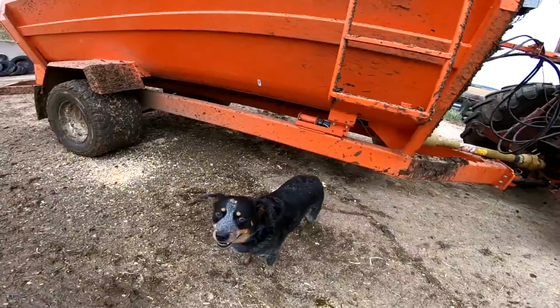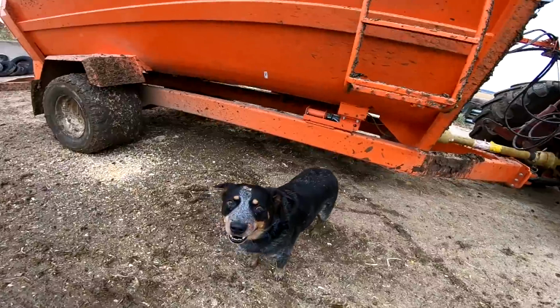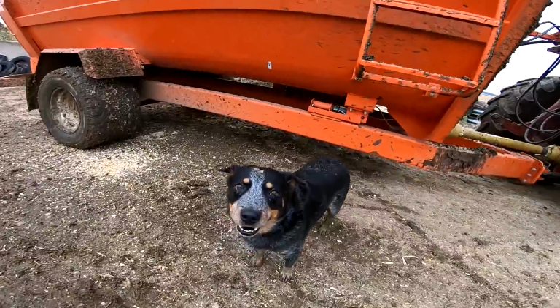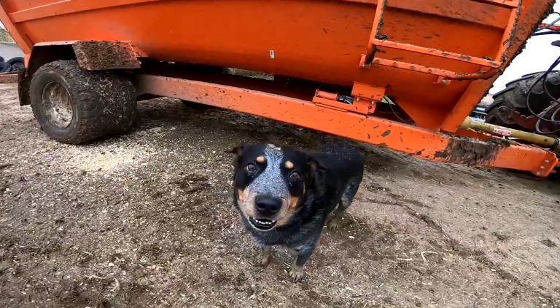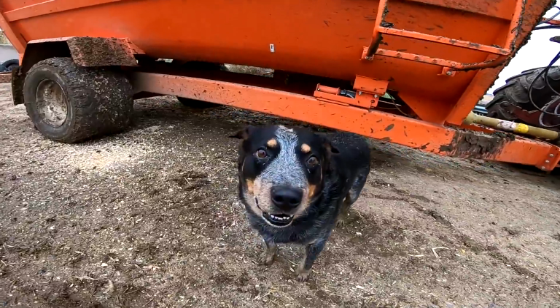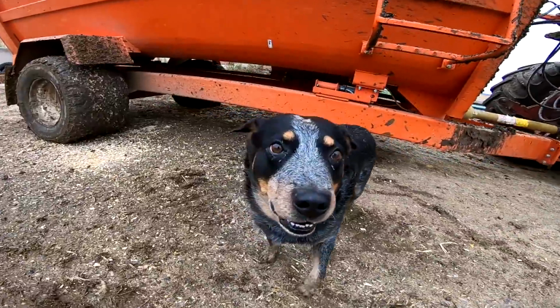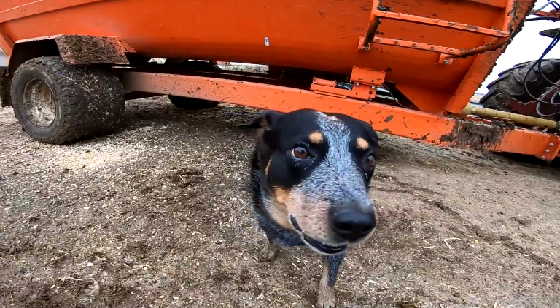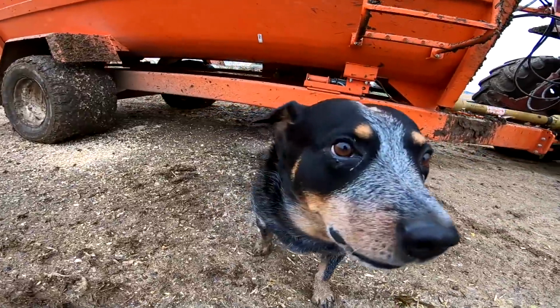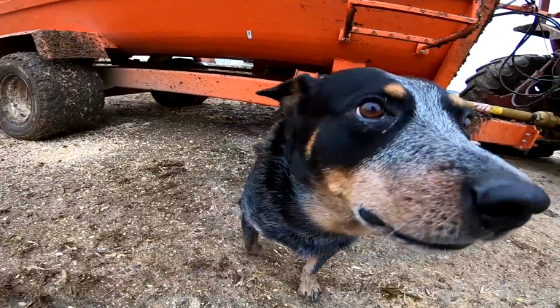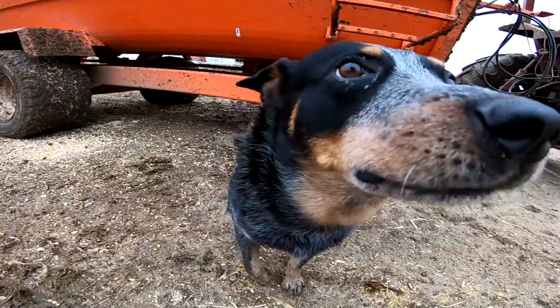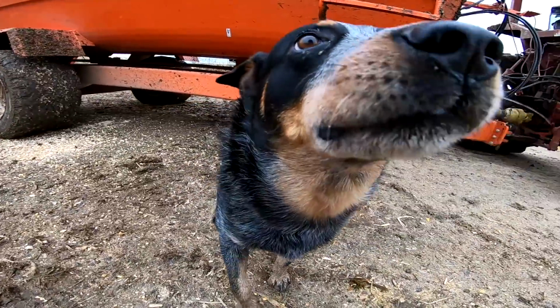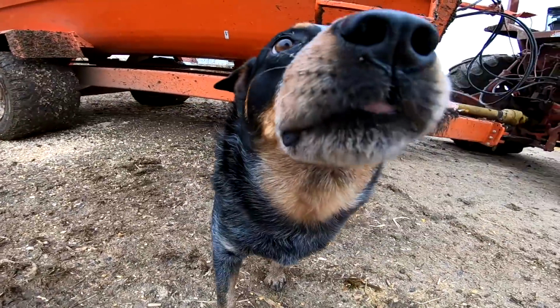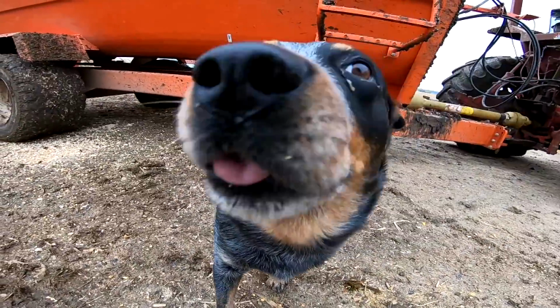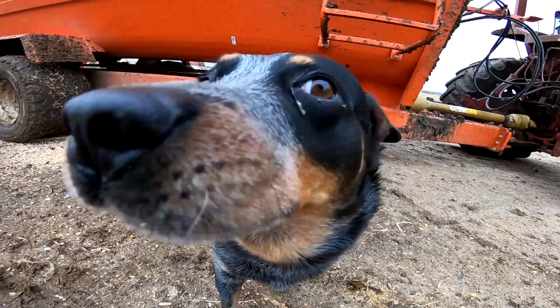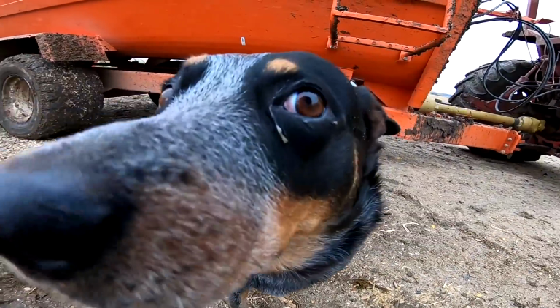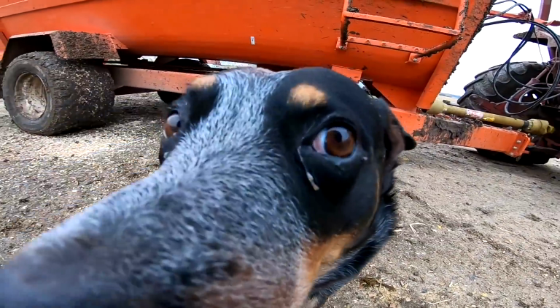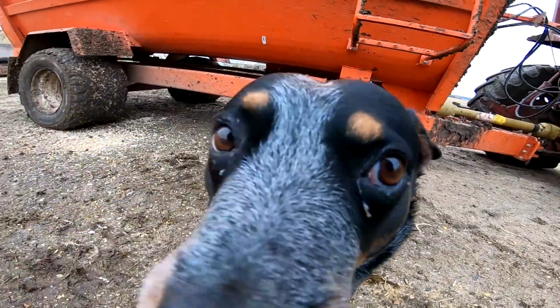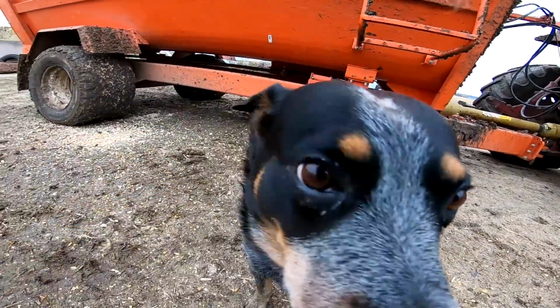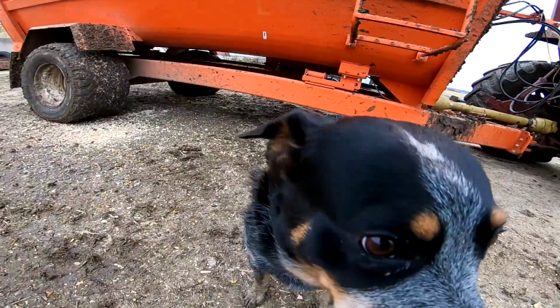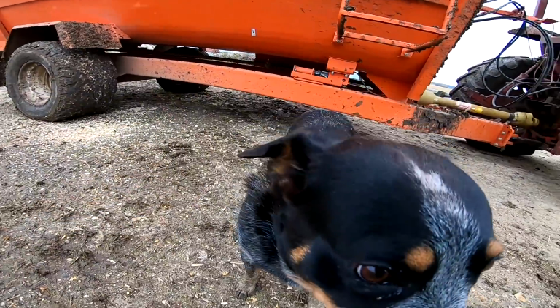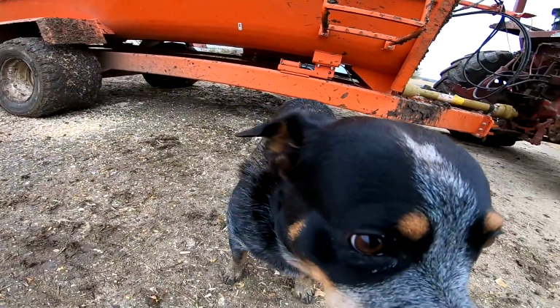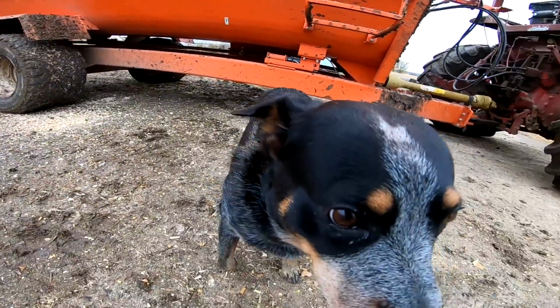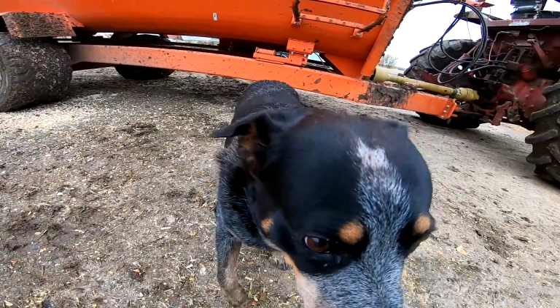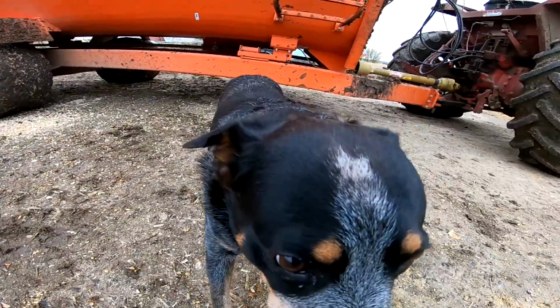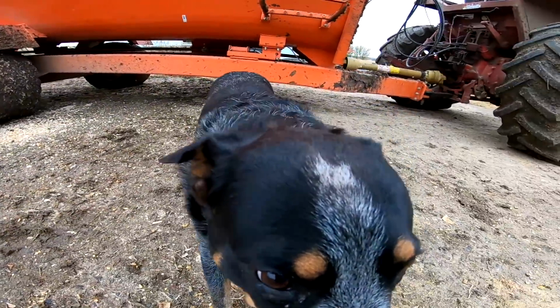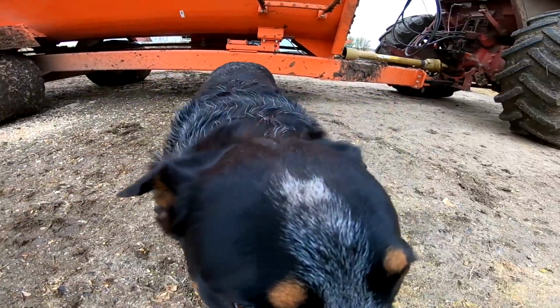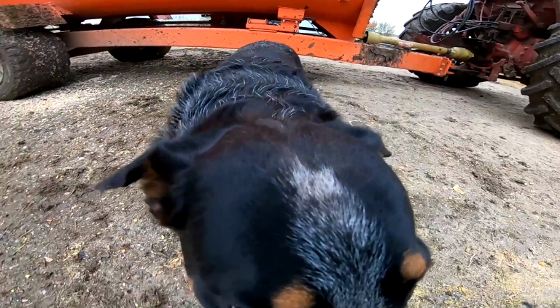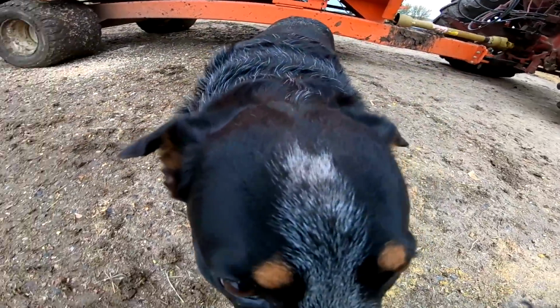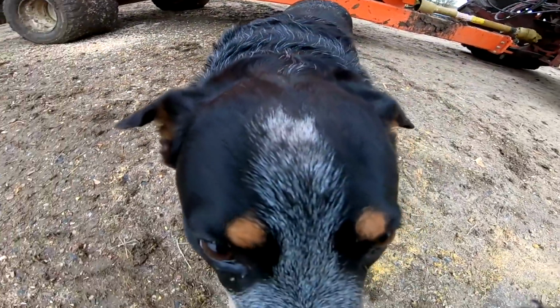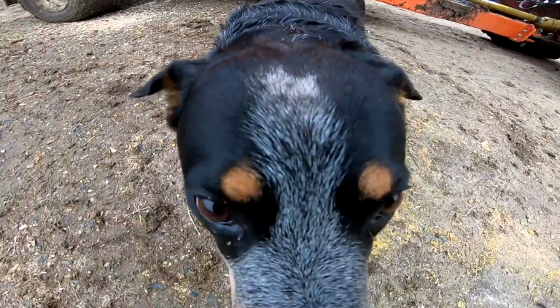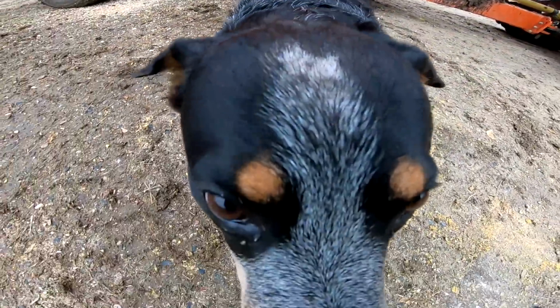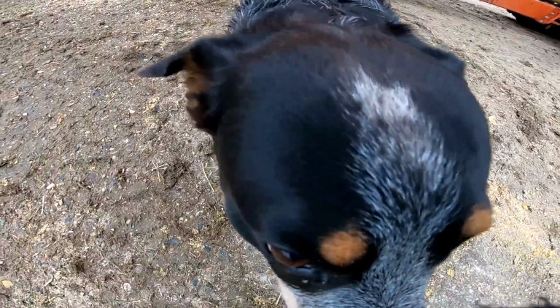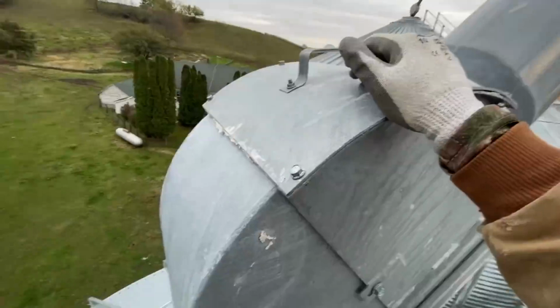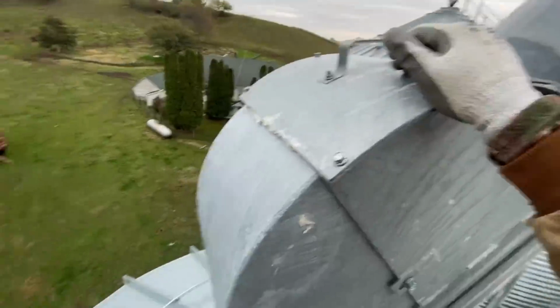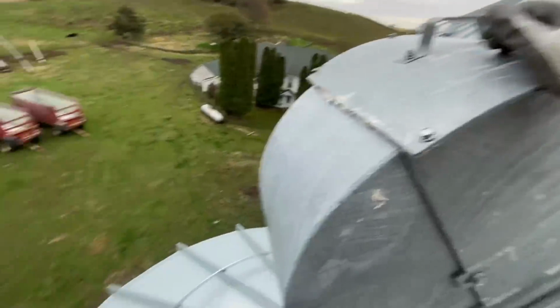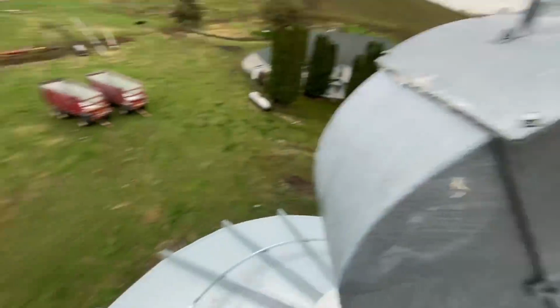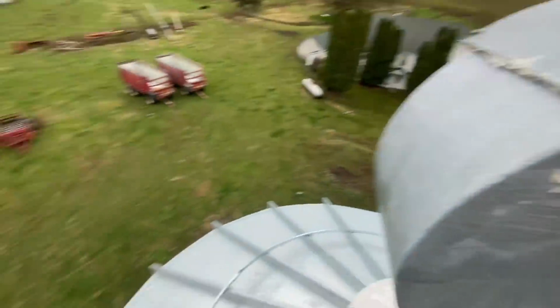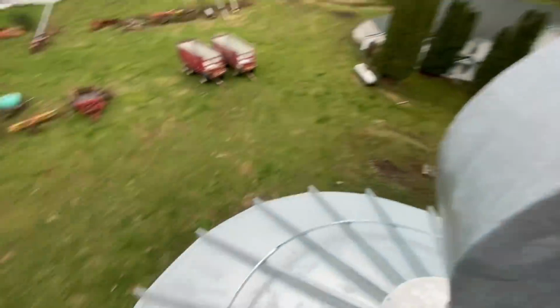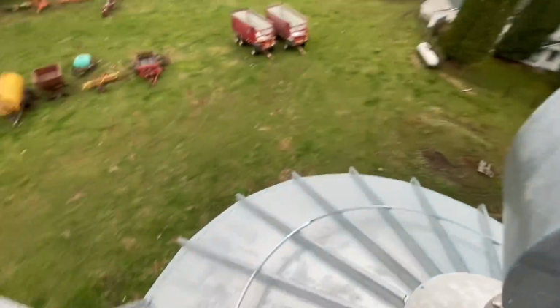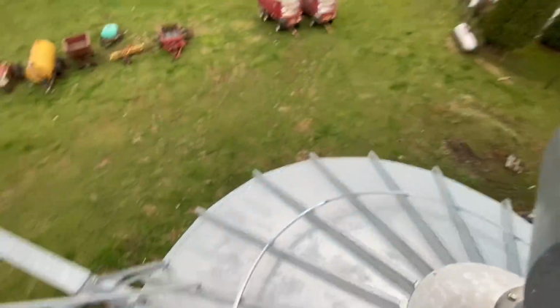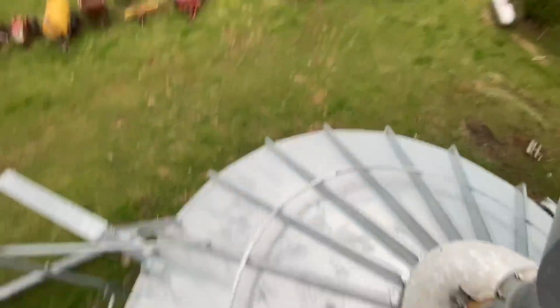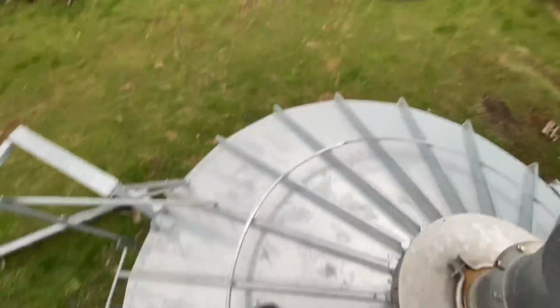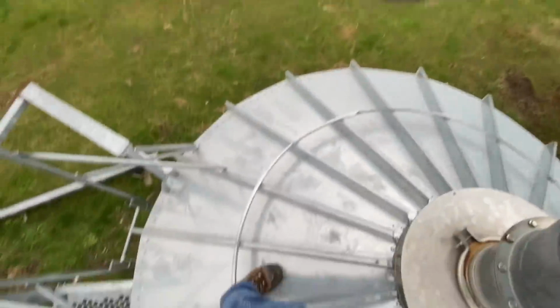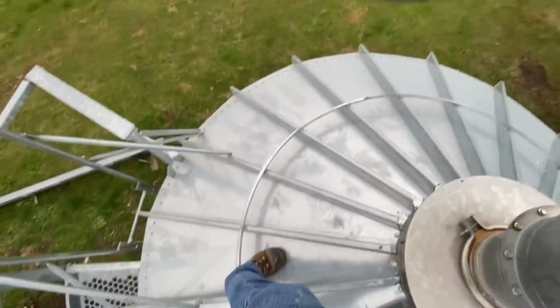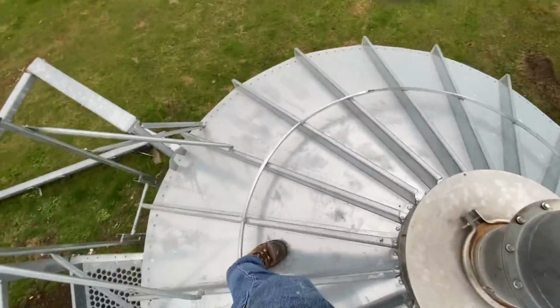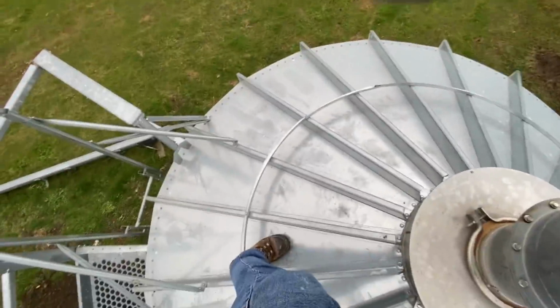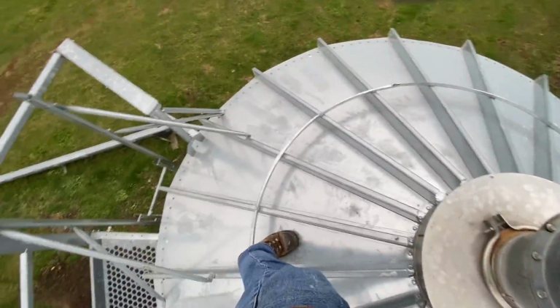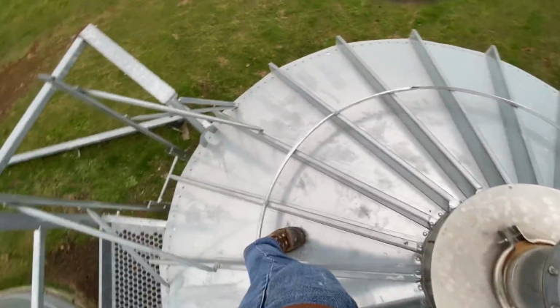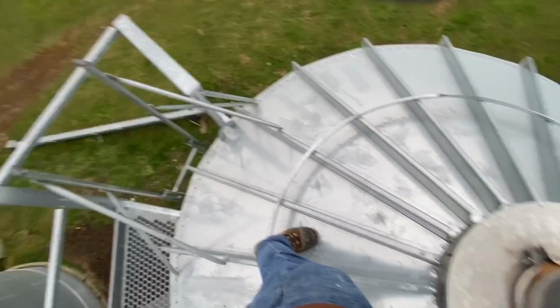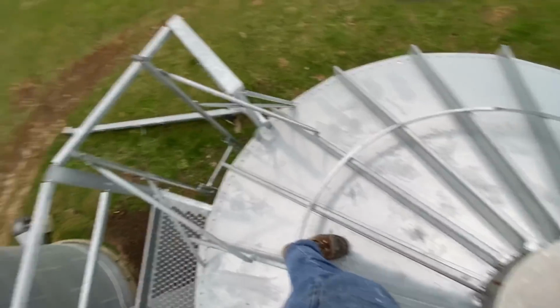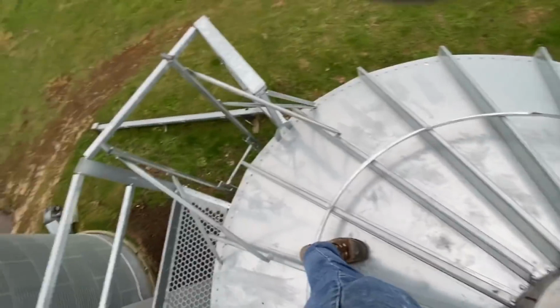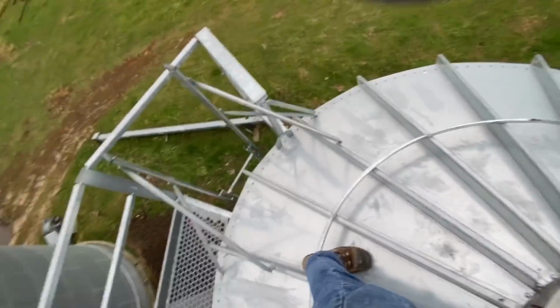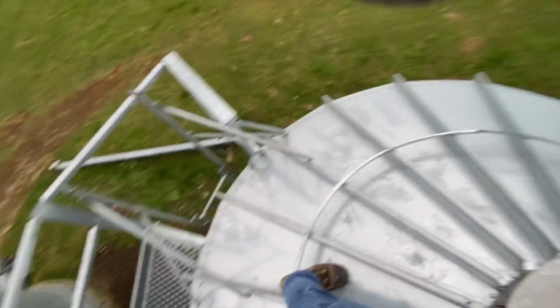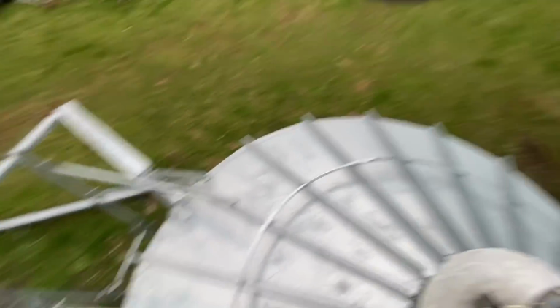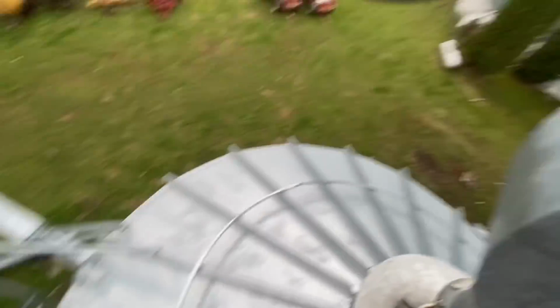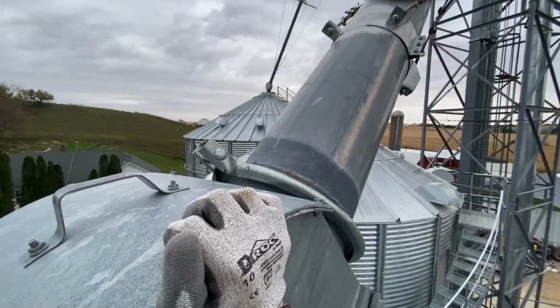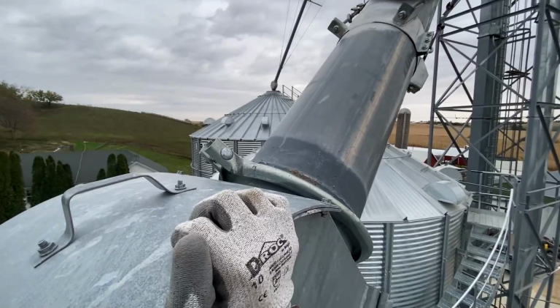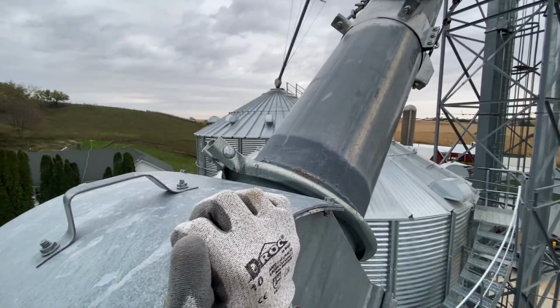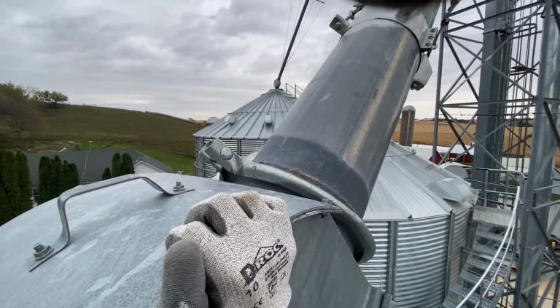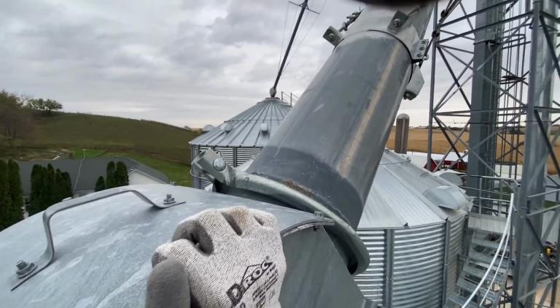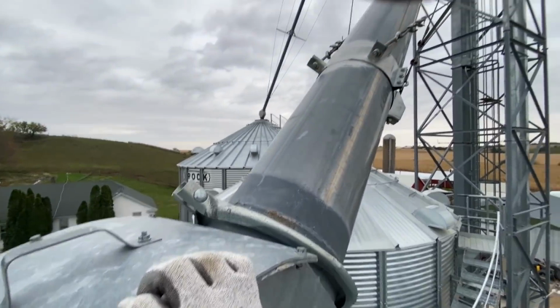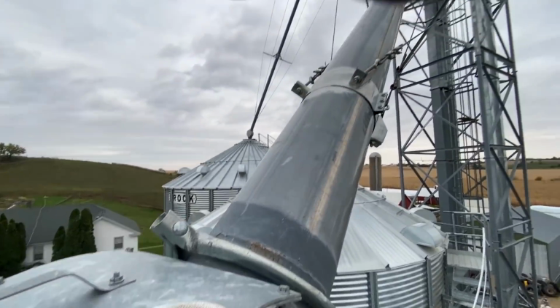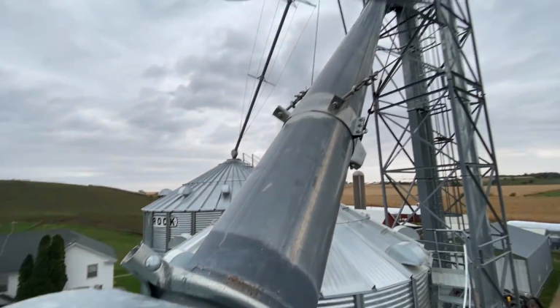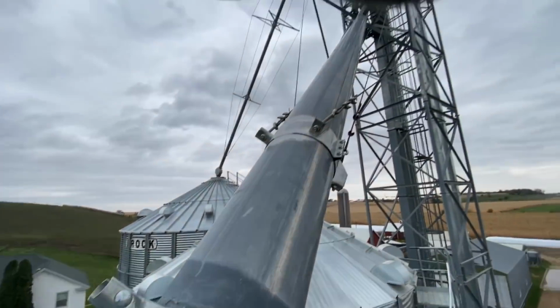Do you have anything to say? No? I am on top of the dryer here. We have the downspout plug.